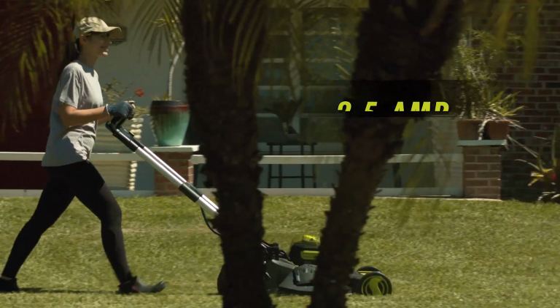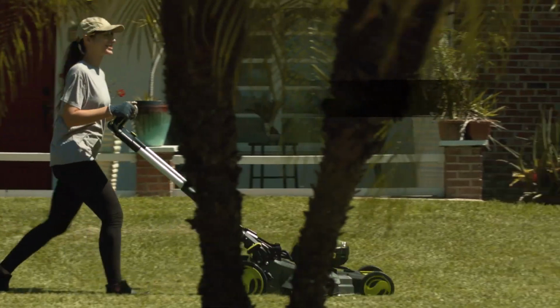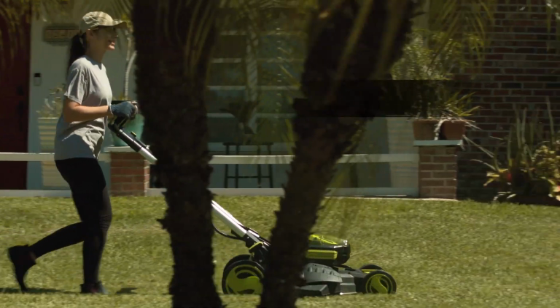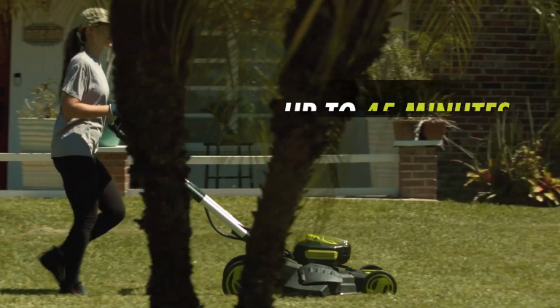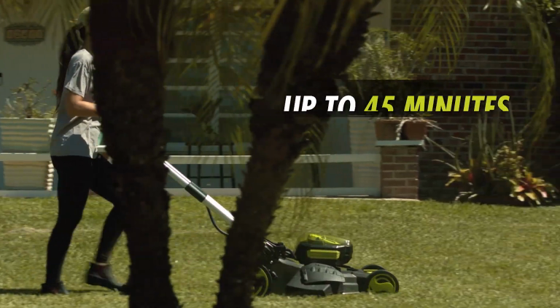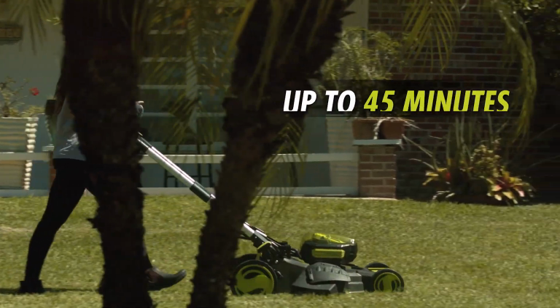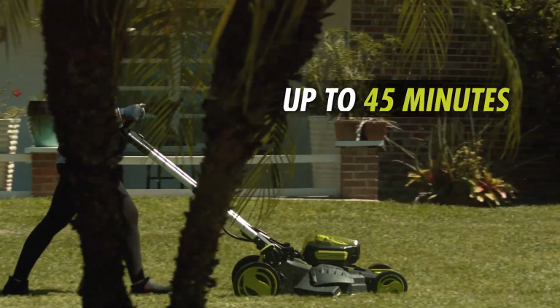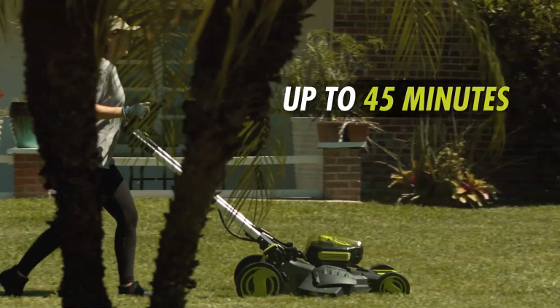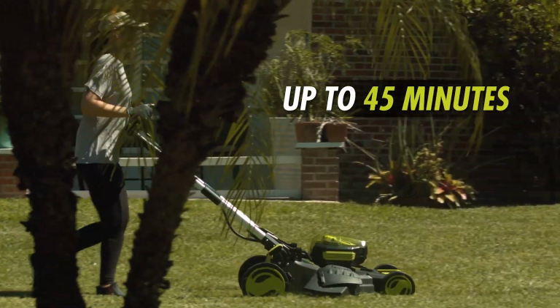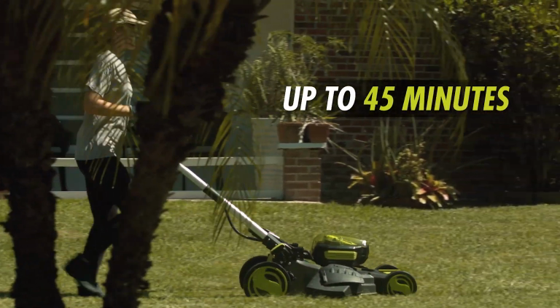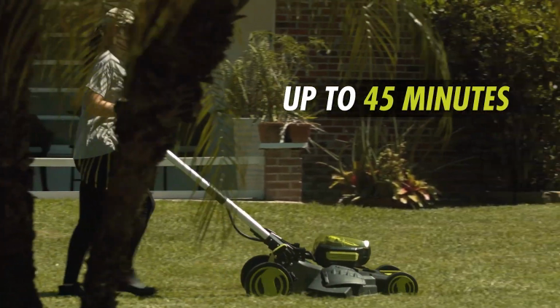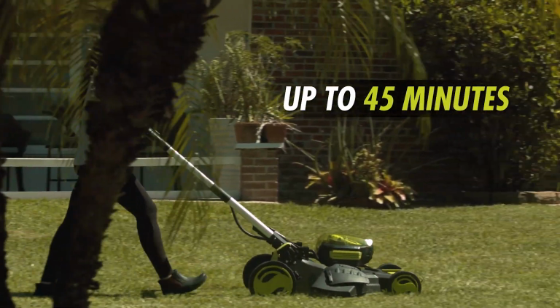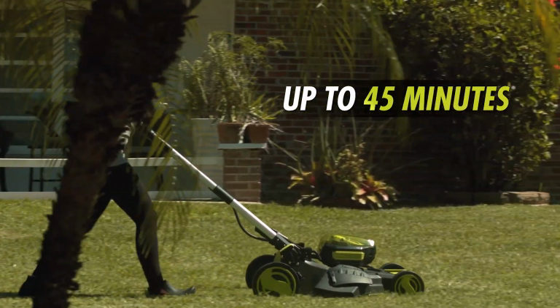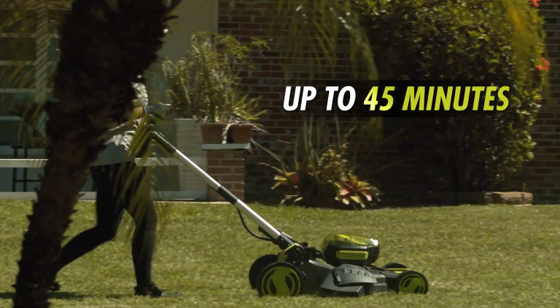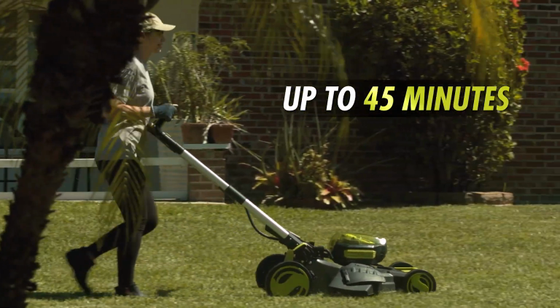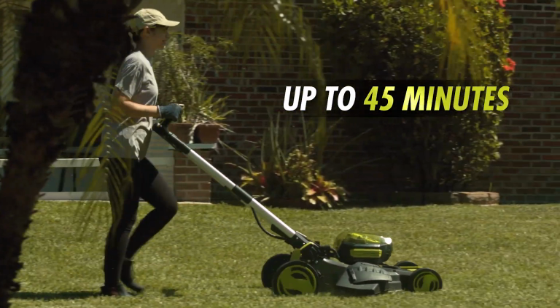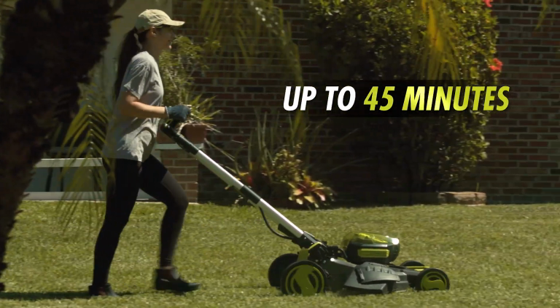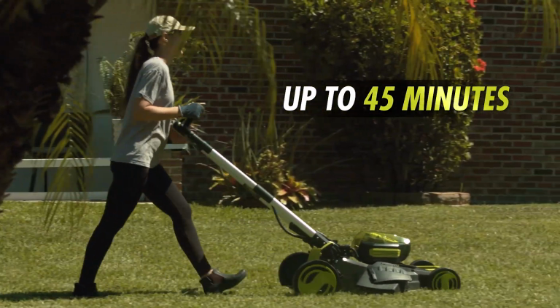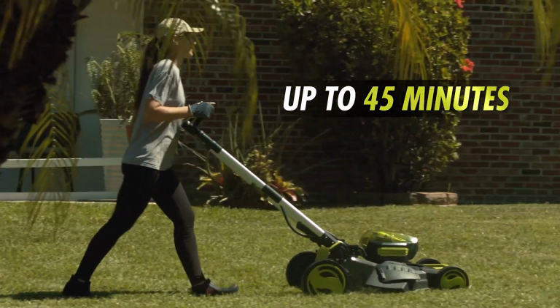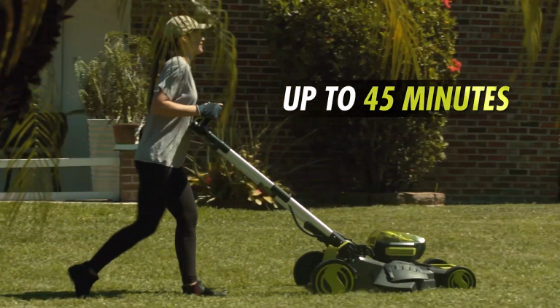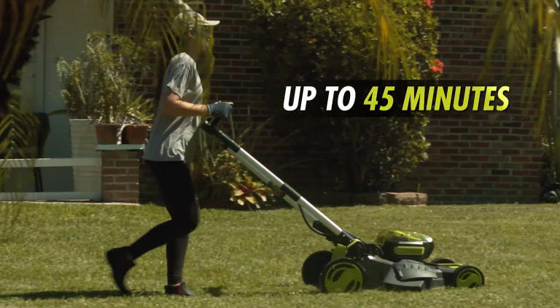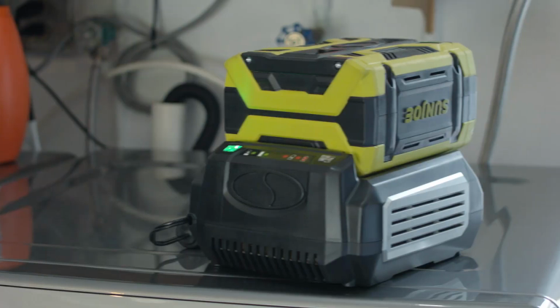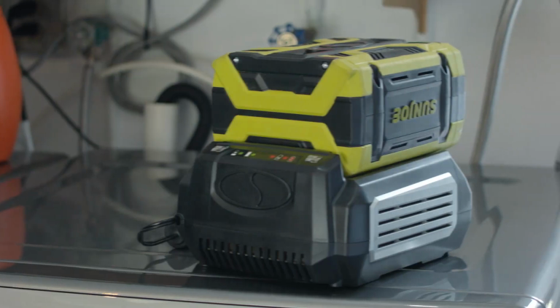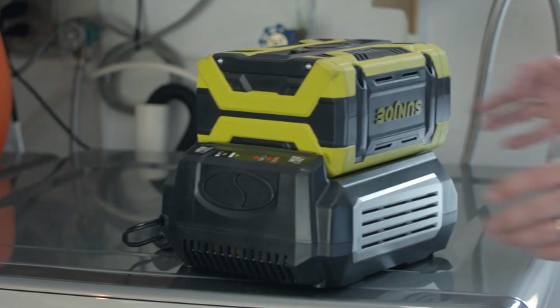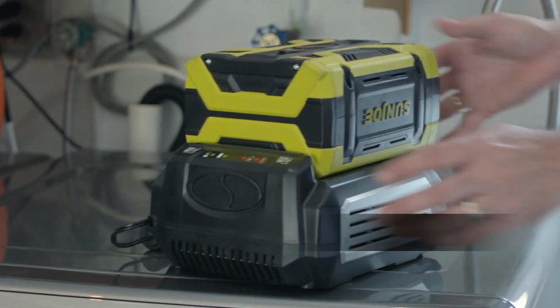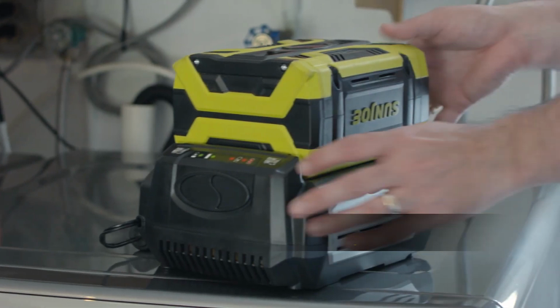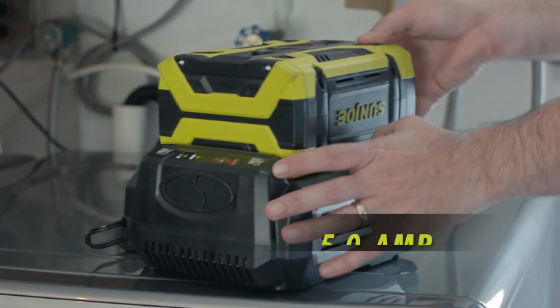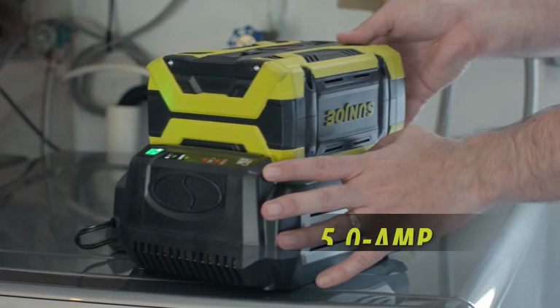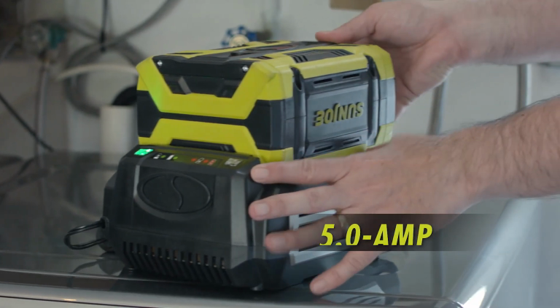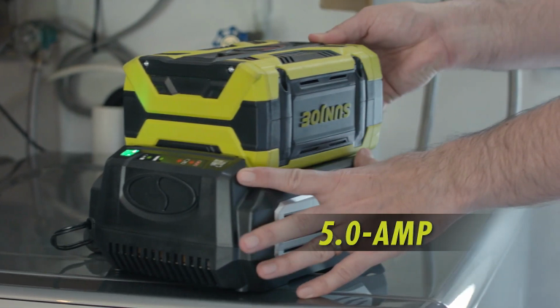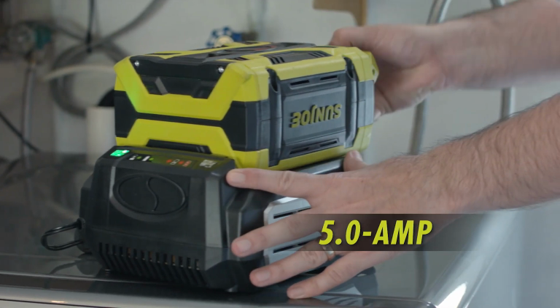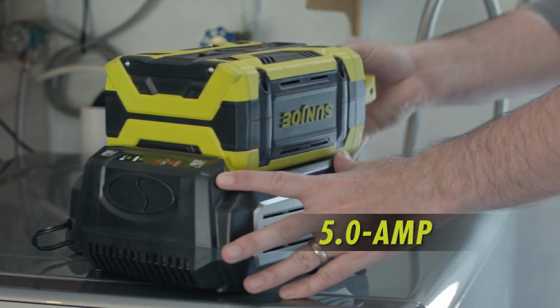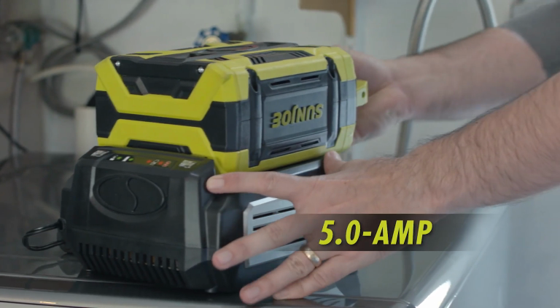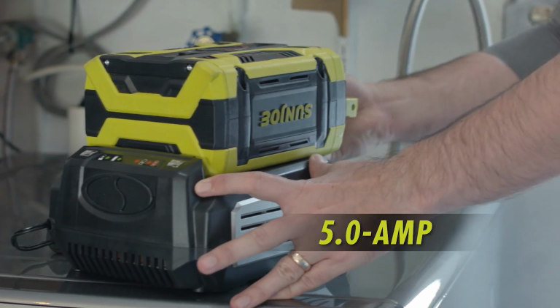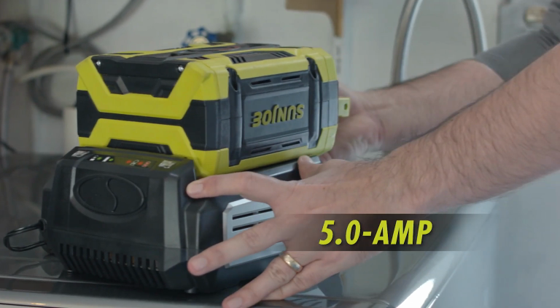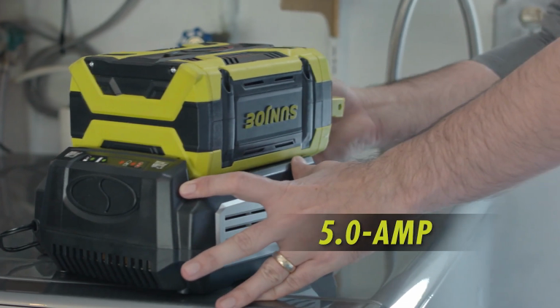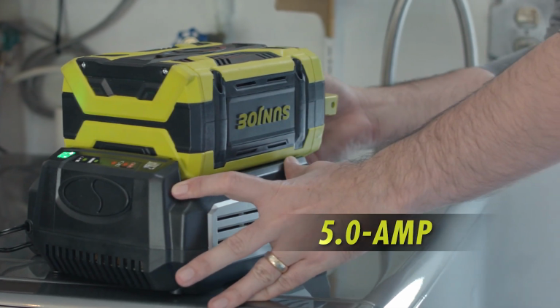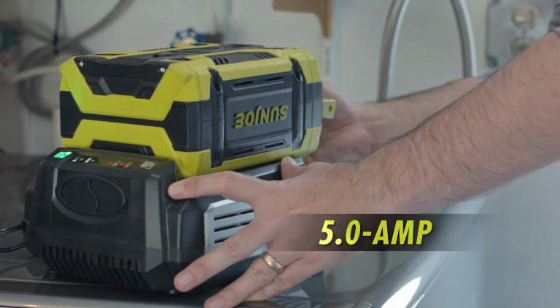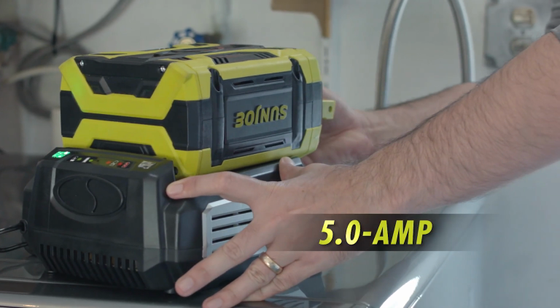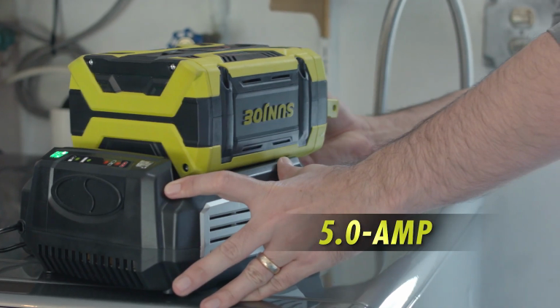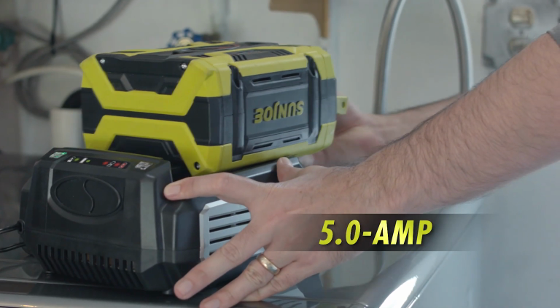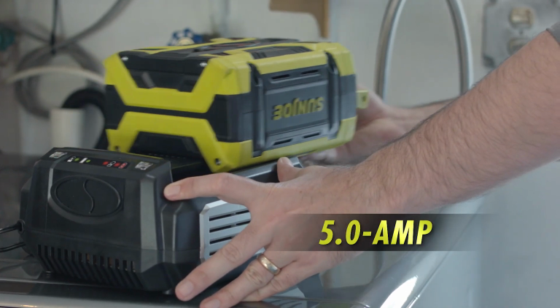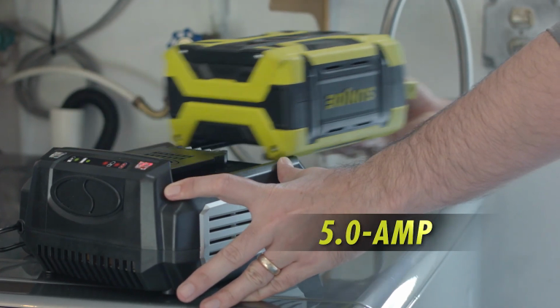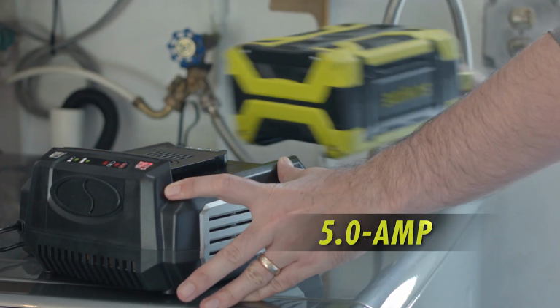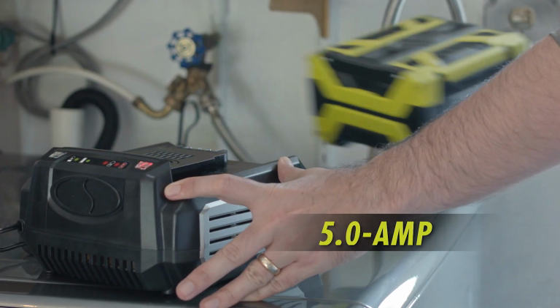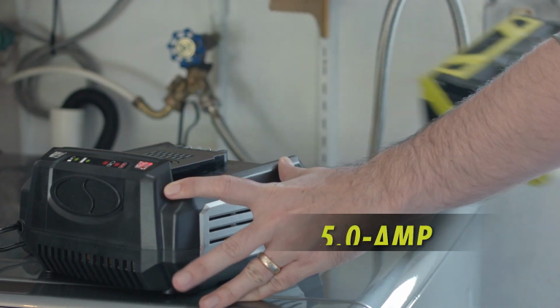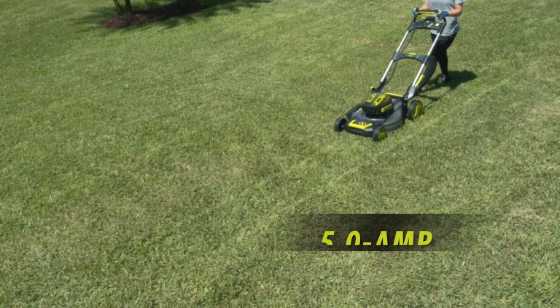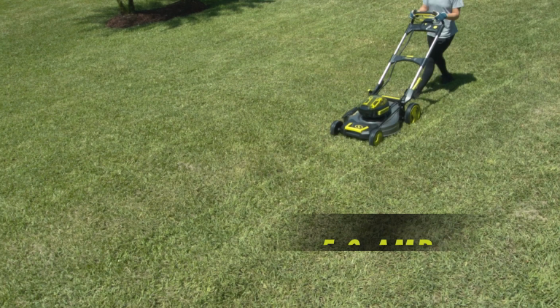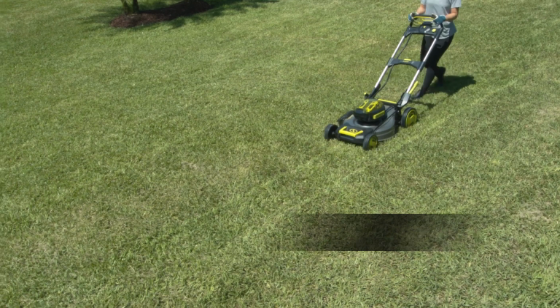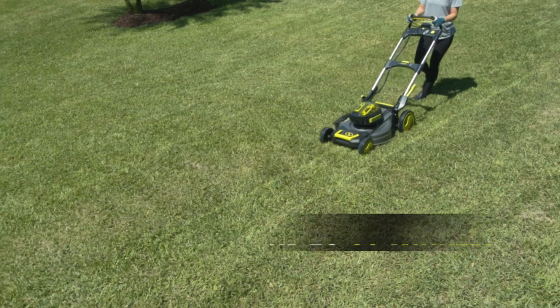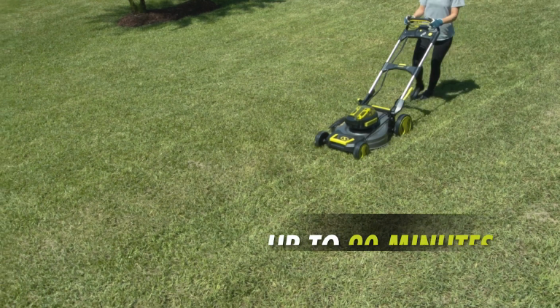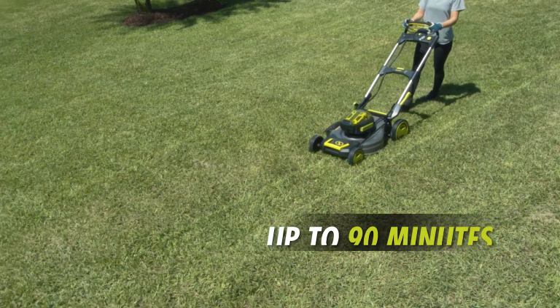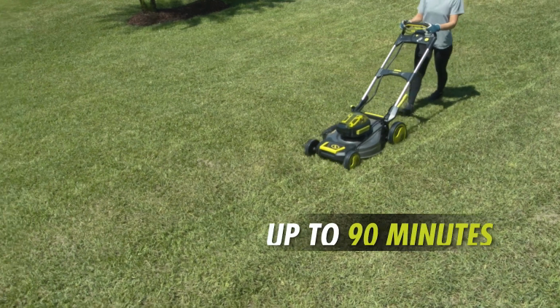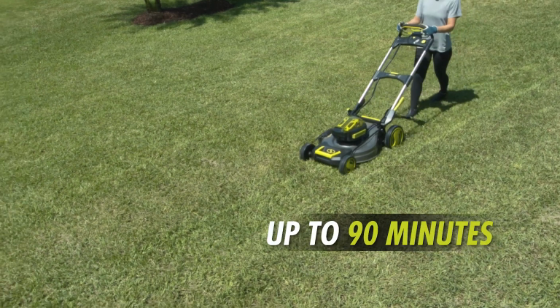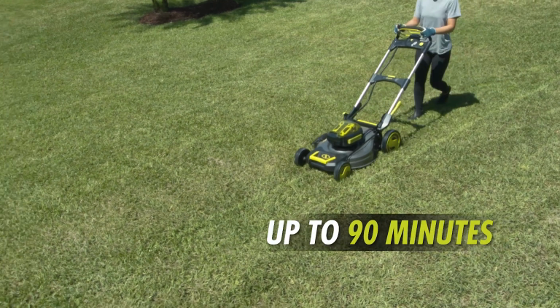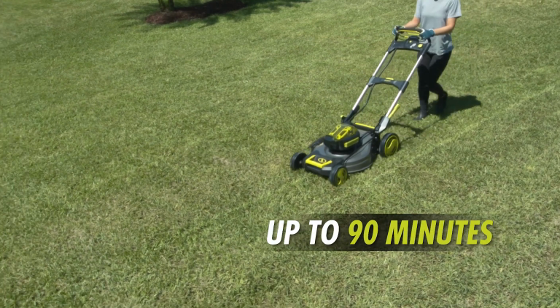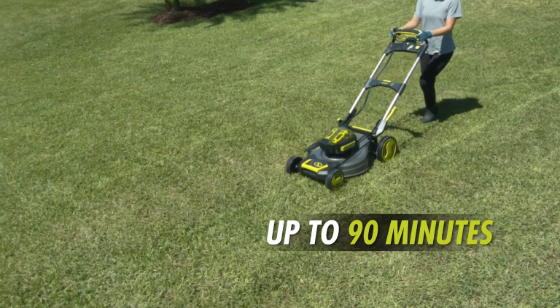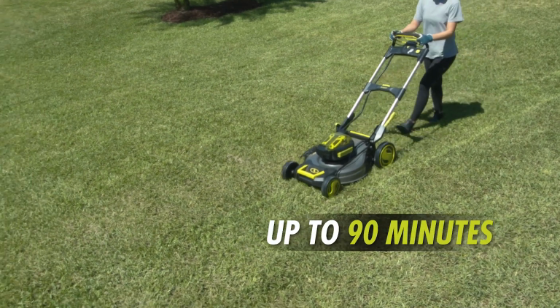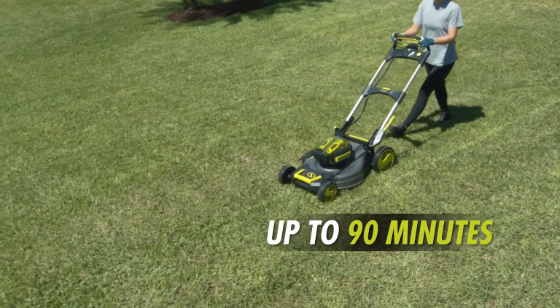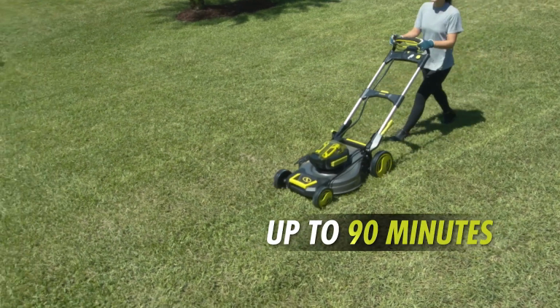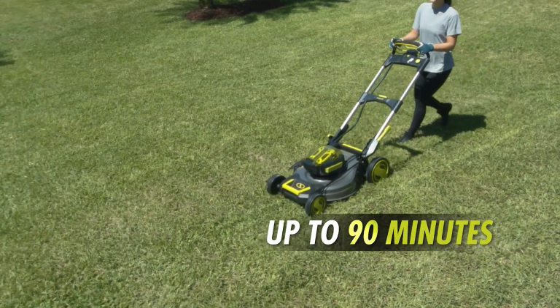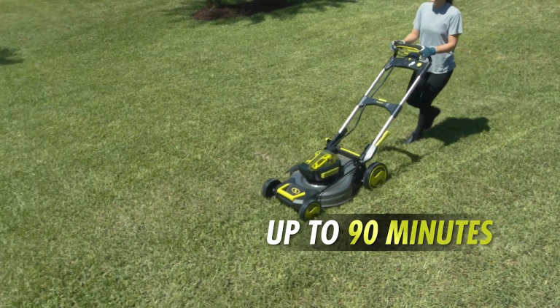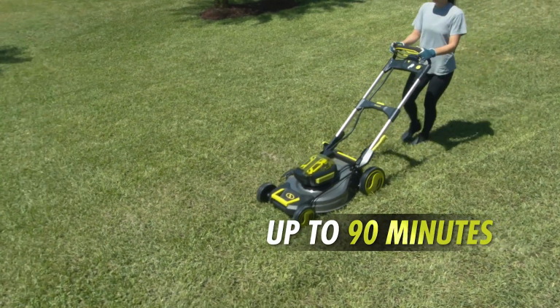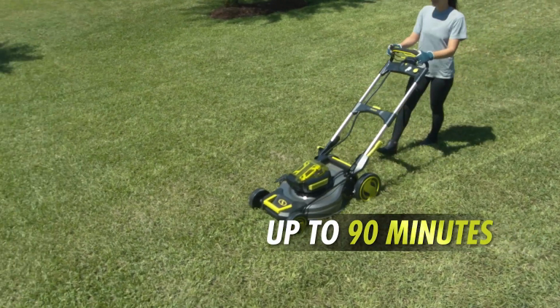Pick a 2.5 amp battery for mid-size lots and up to 45 minutes of mowing time, or upgrade to a 5 amp battery for larger lots and up to 90 minutes of continuous run time.